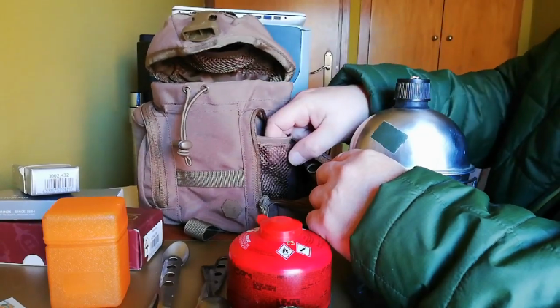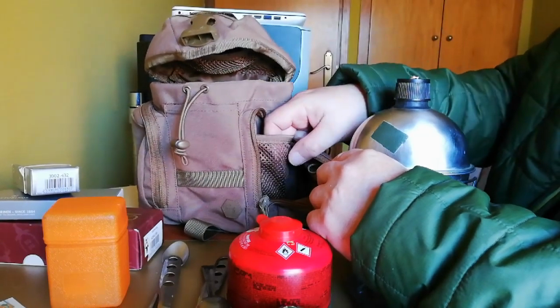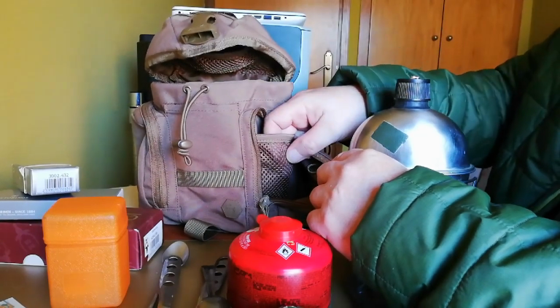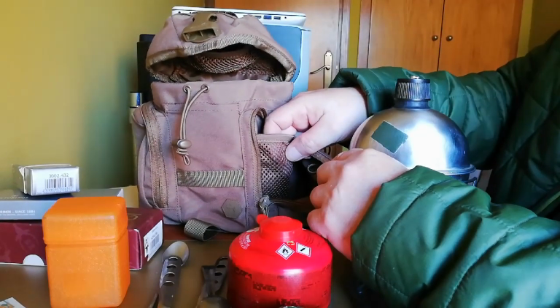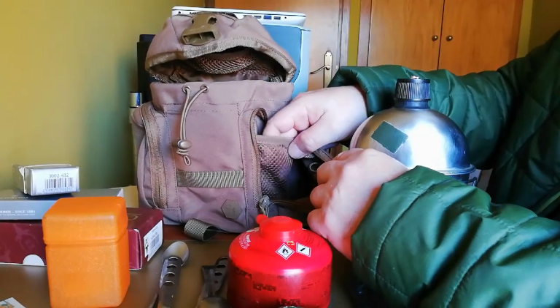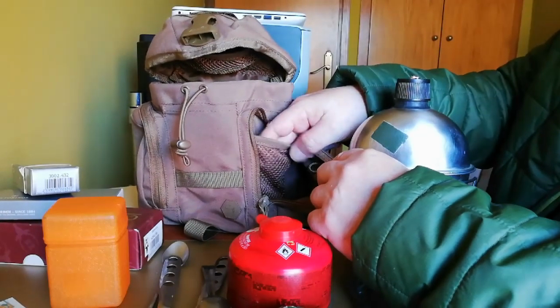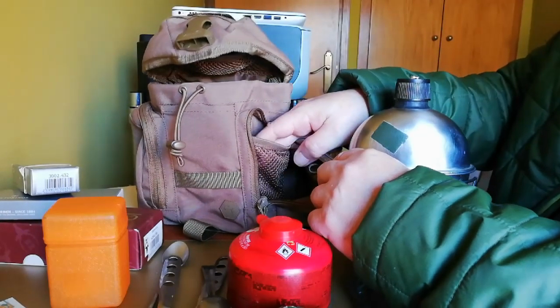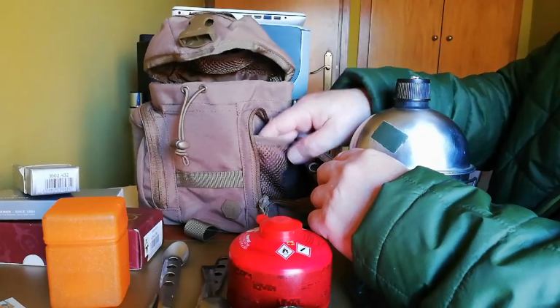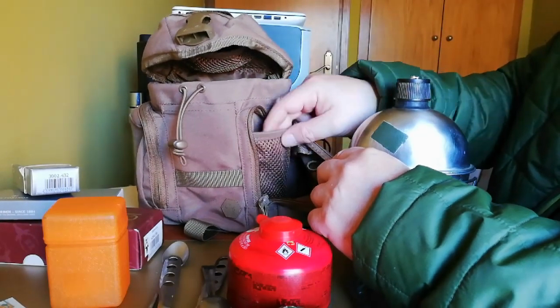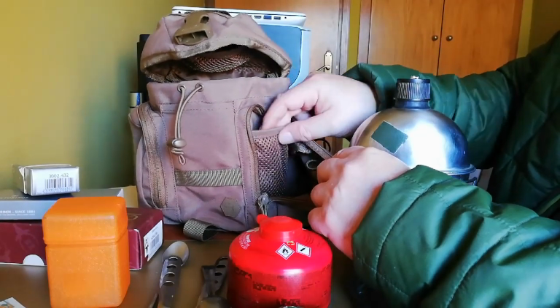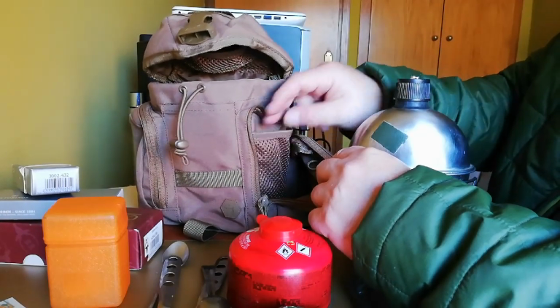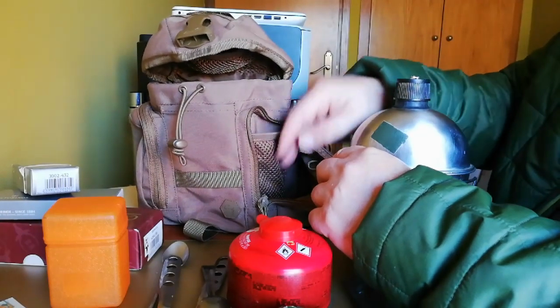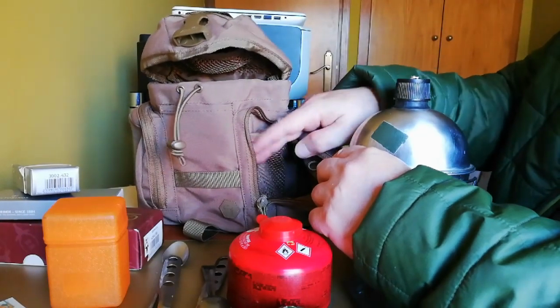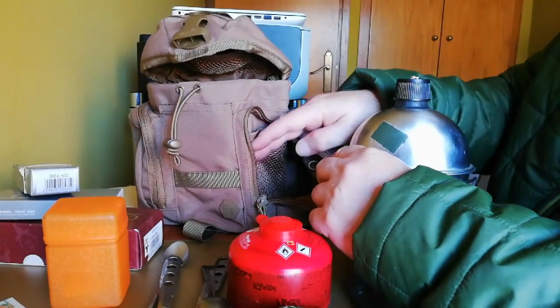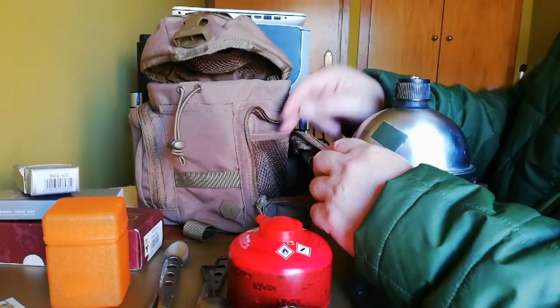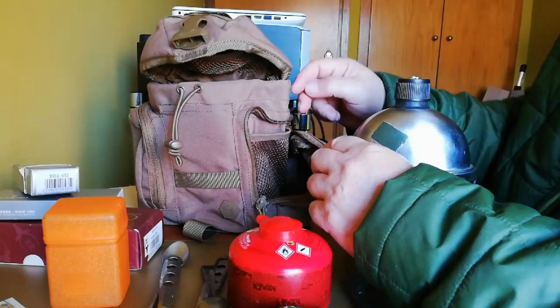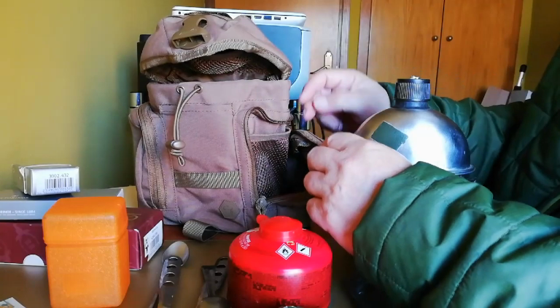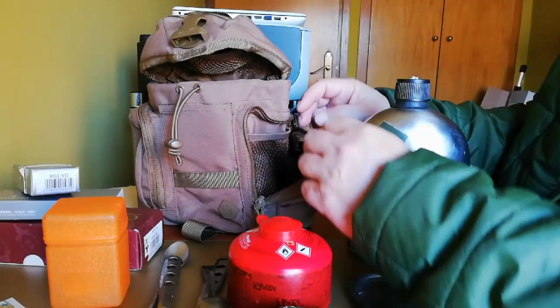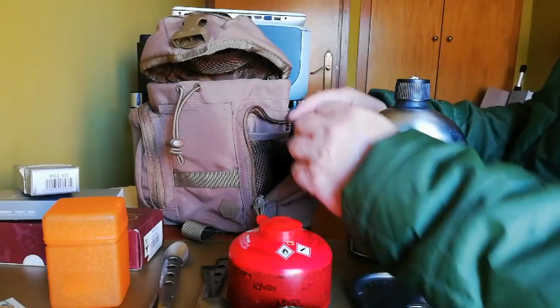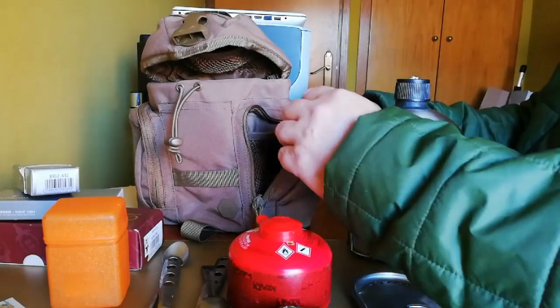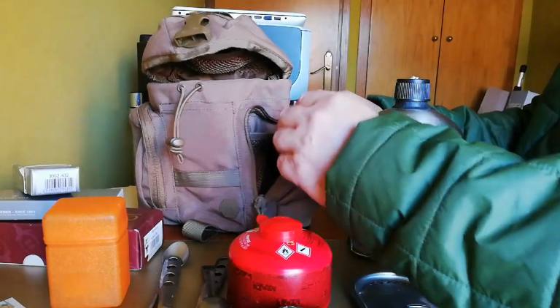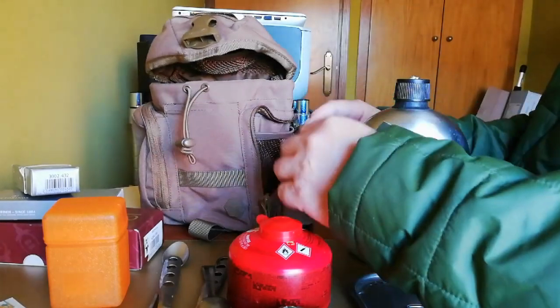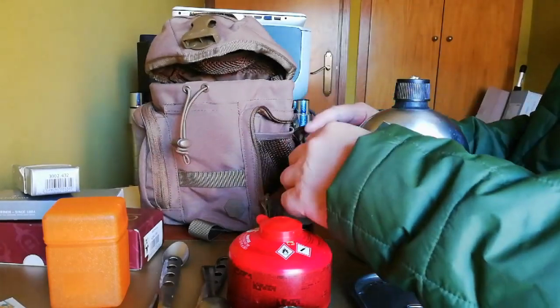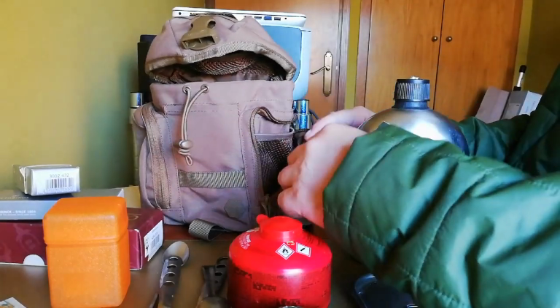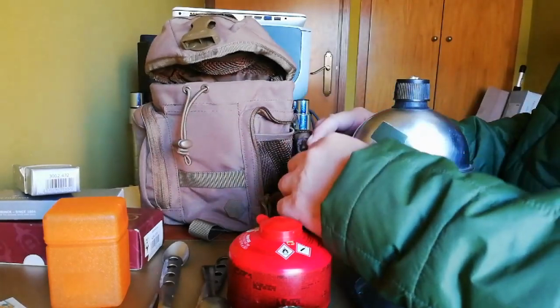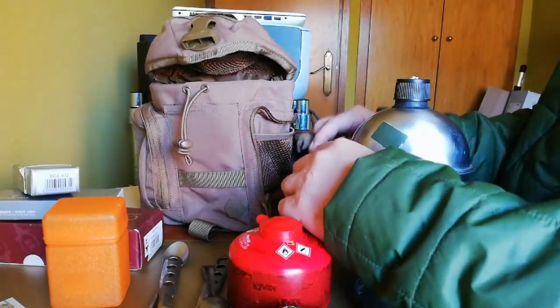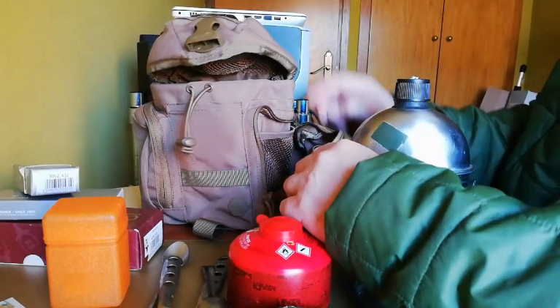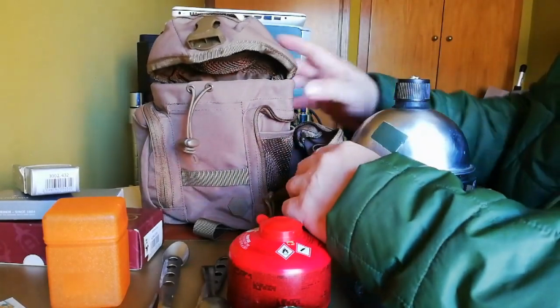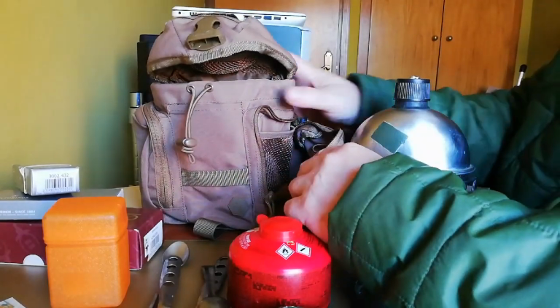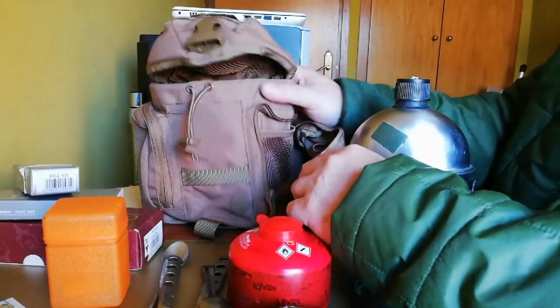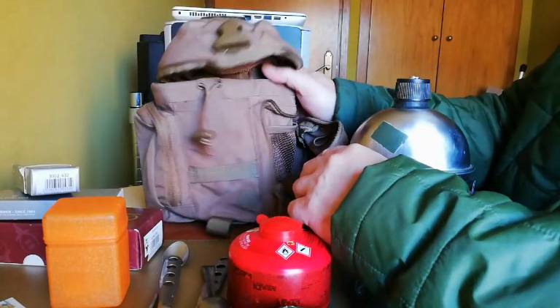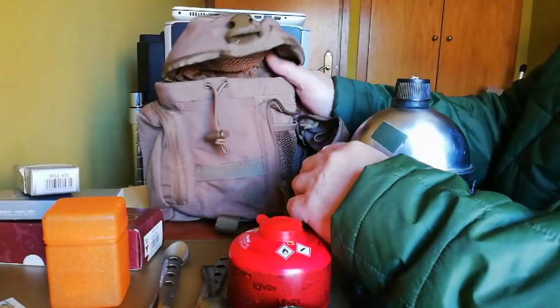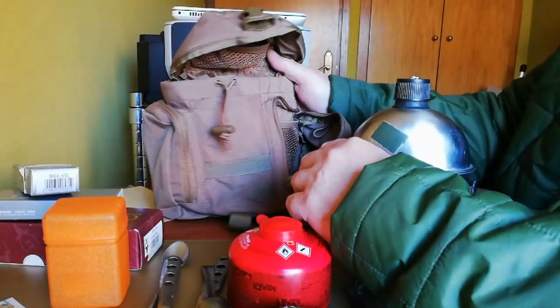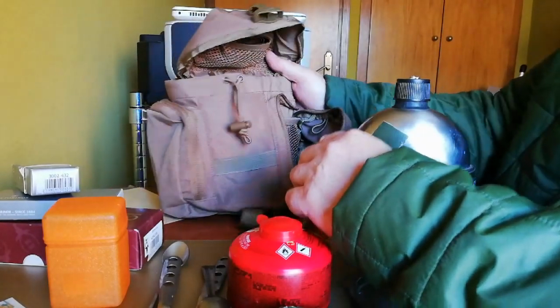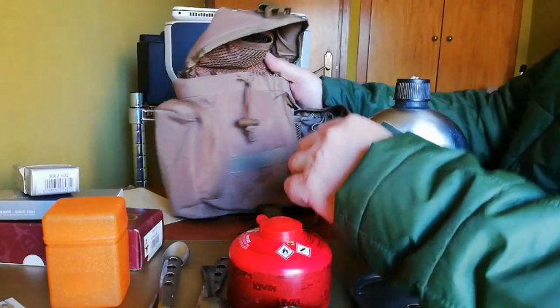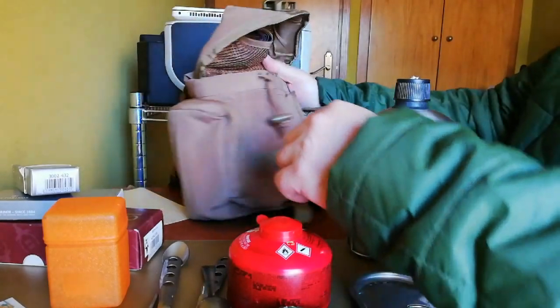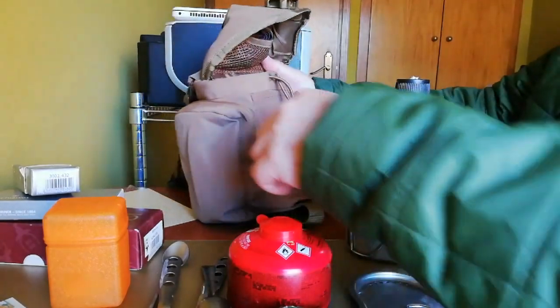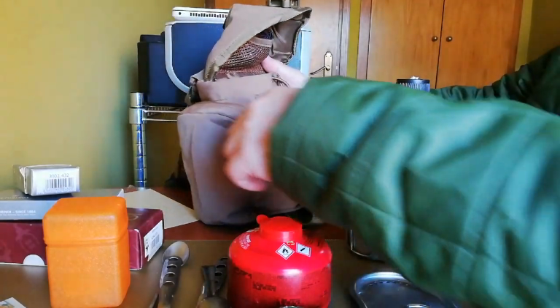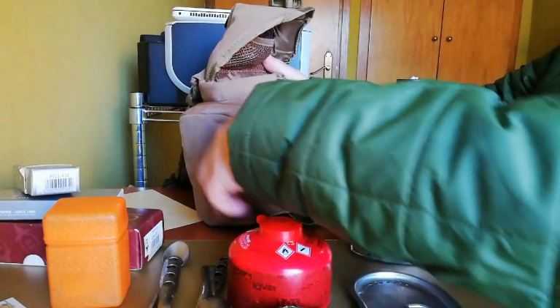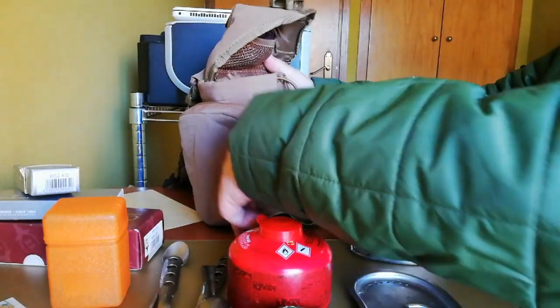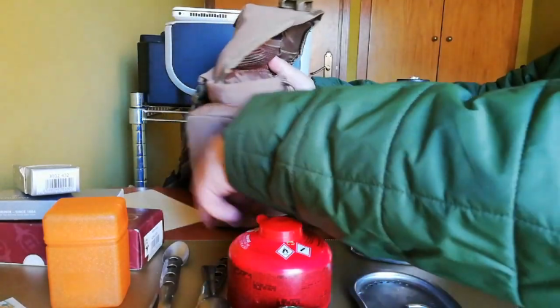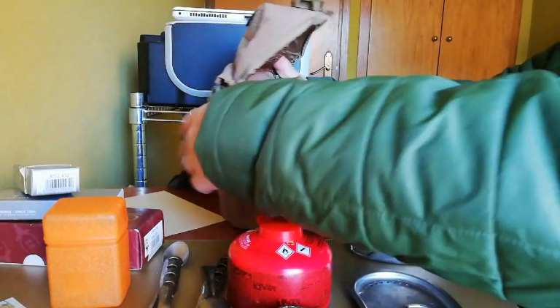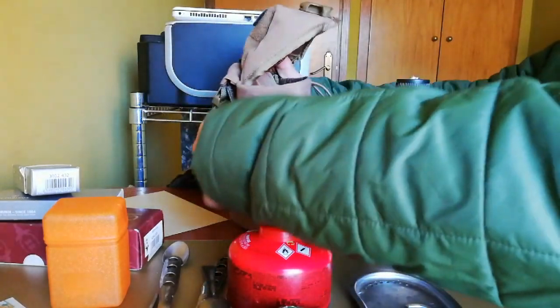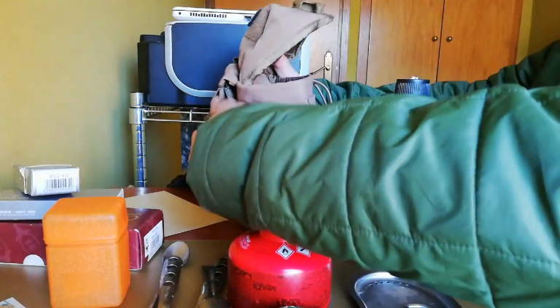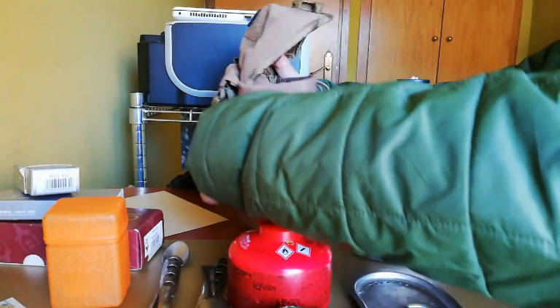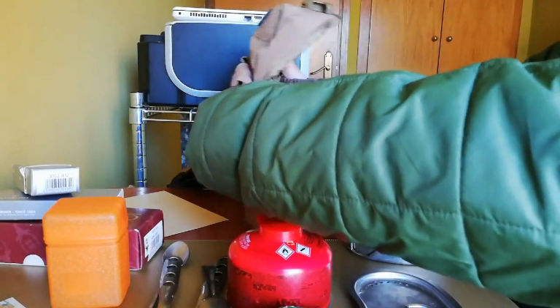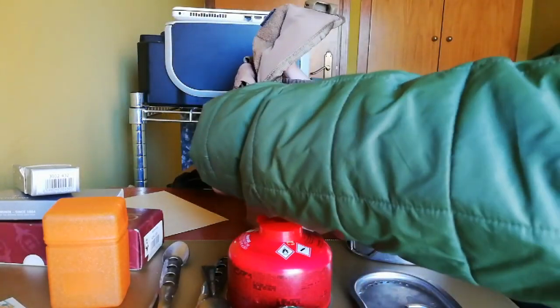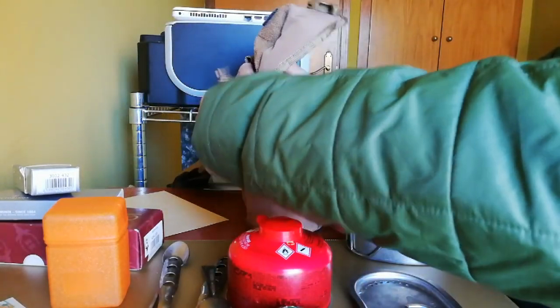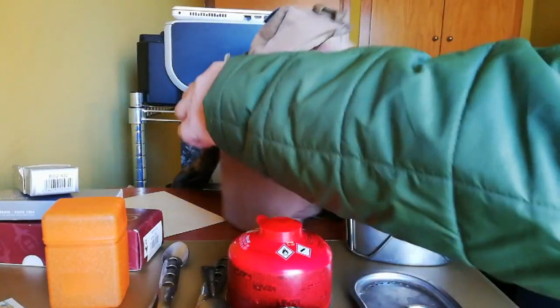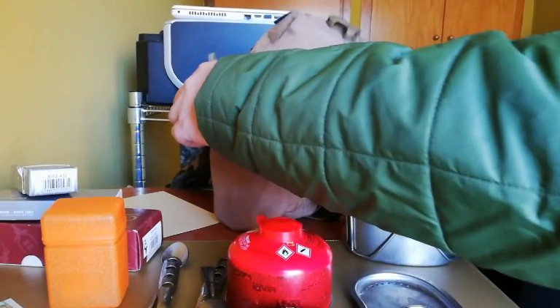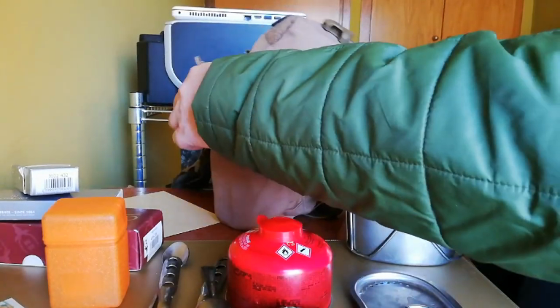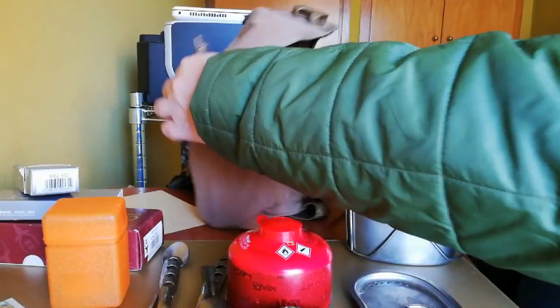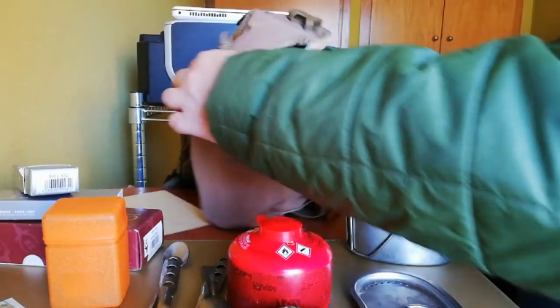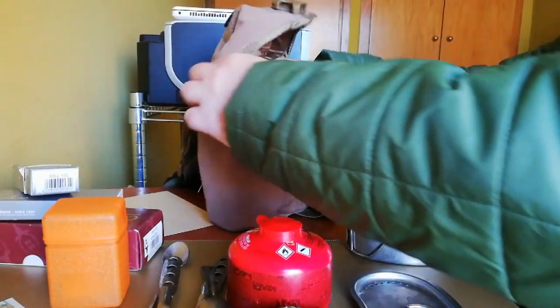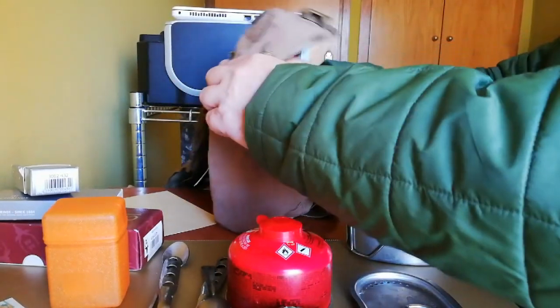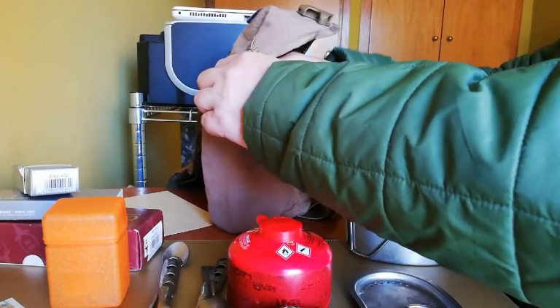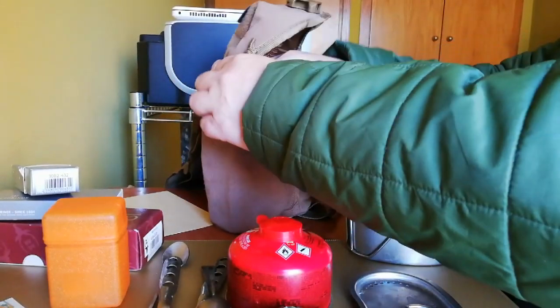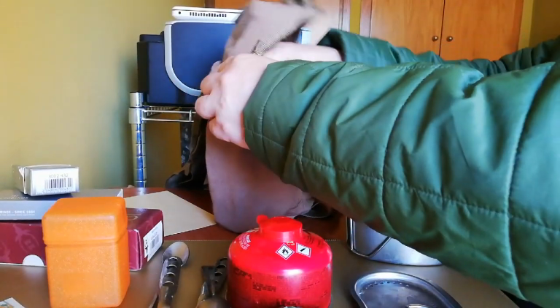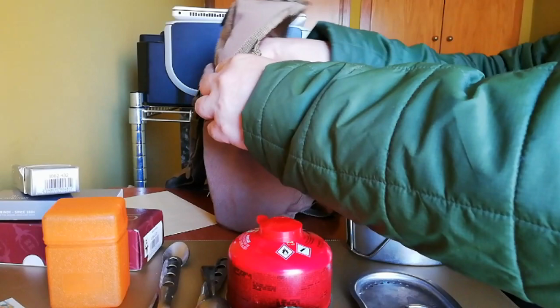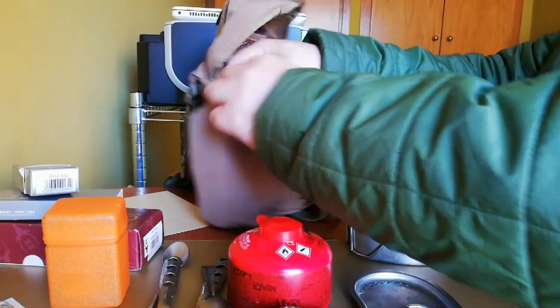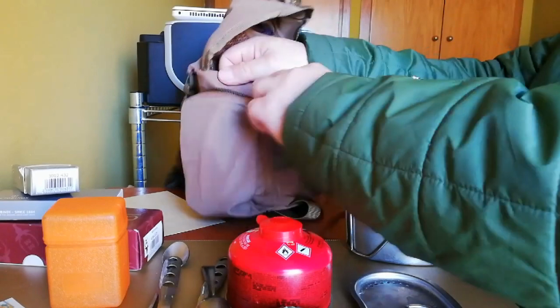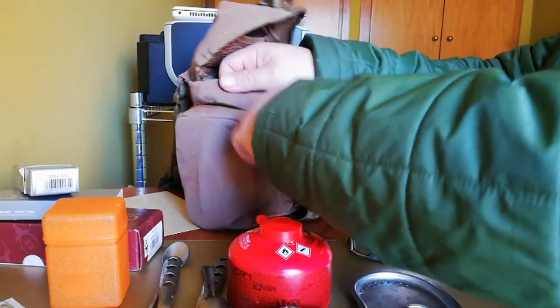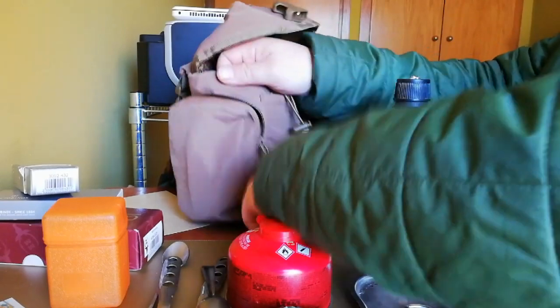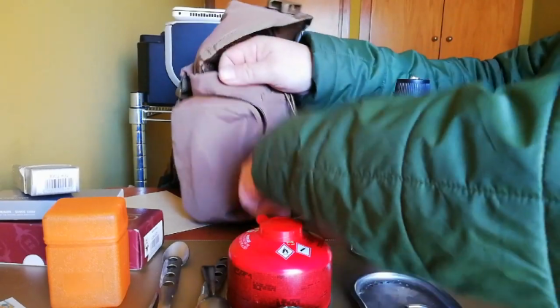Por dentro trae también un bolsillito de tela agujereada que puedes ver lo que tiene y puedes guardar cosas. Los dos bolsillos son iguales. Aquí en el otro bolsillo...